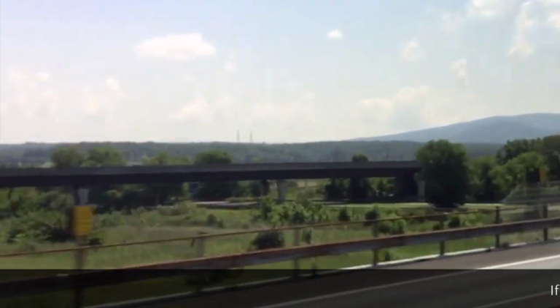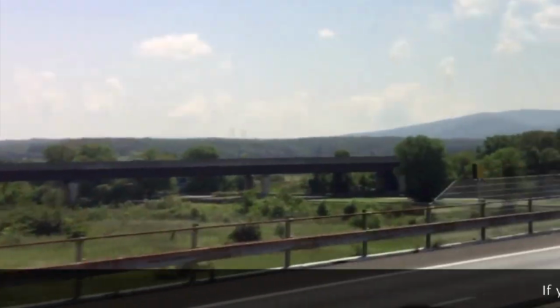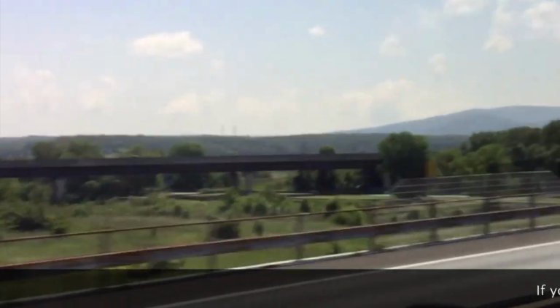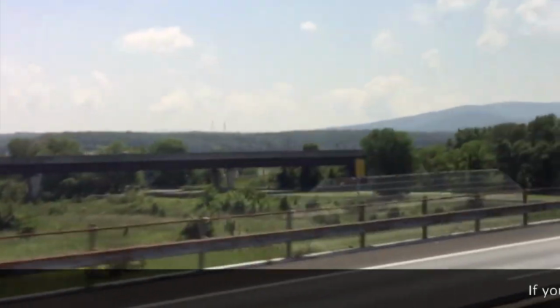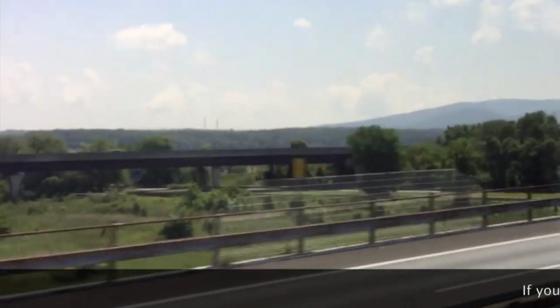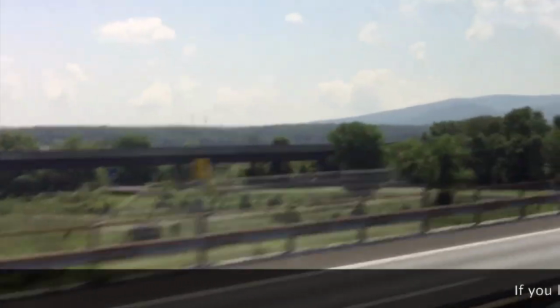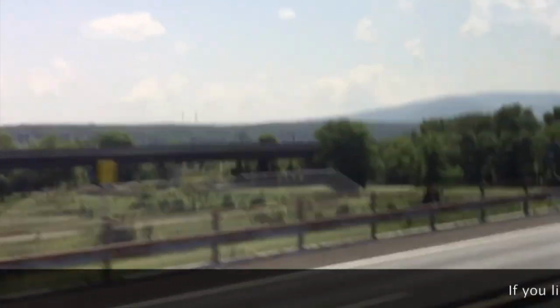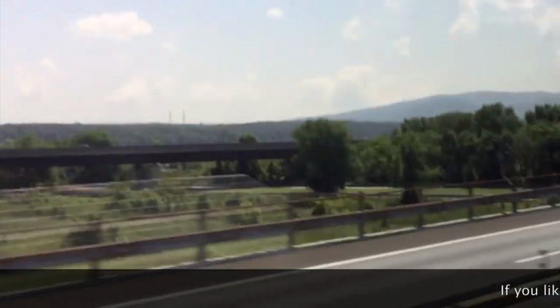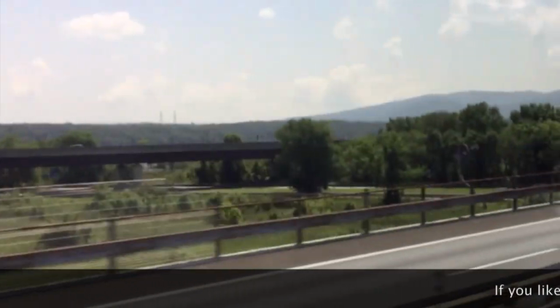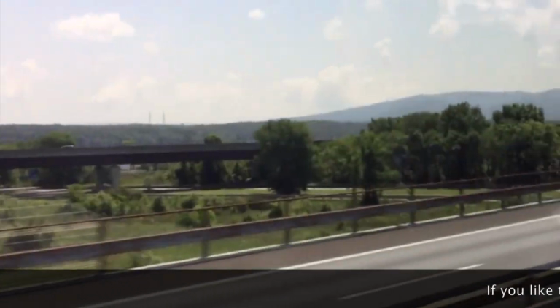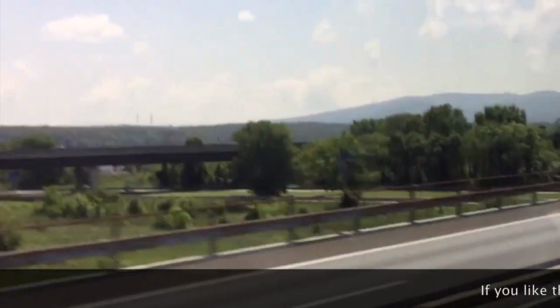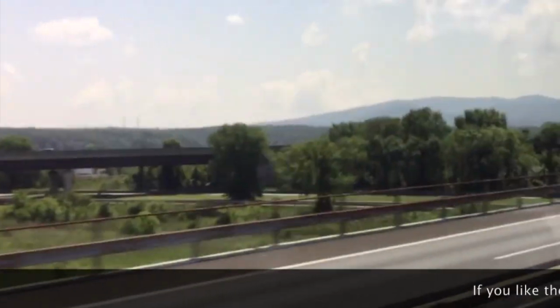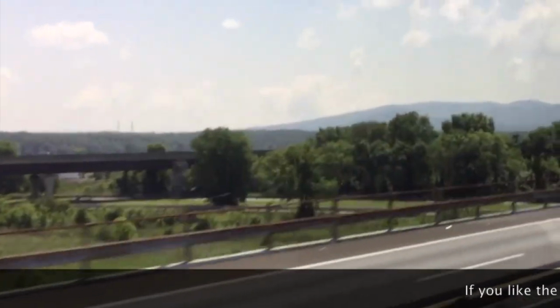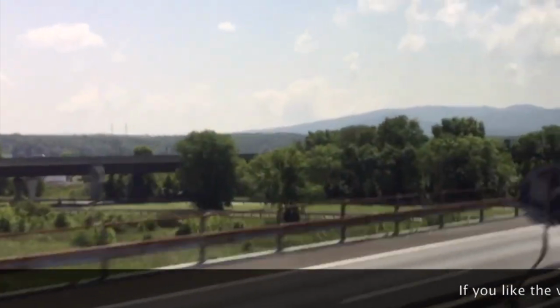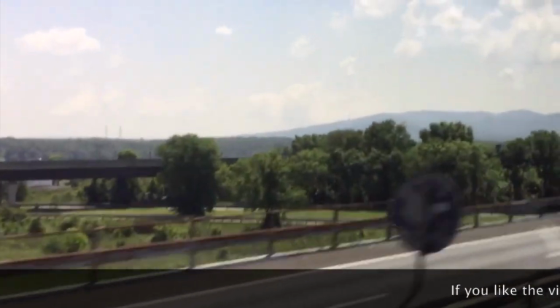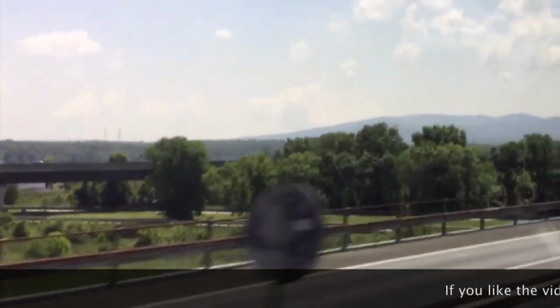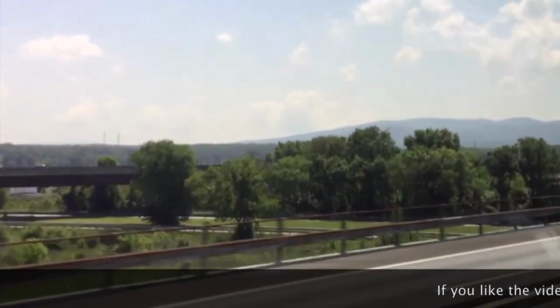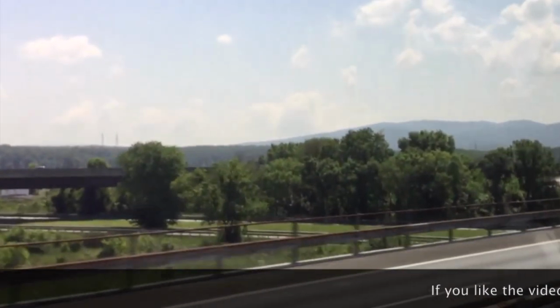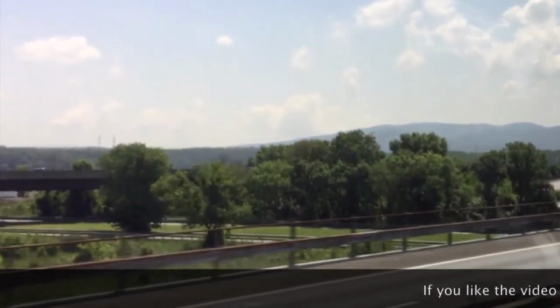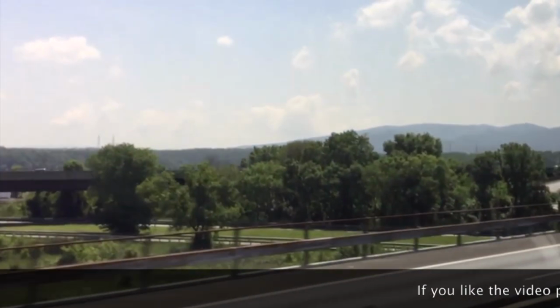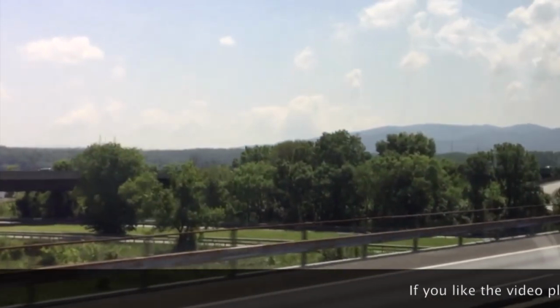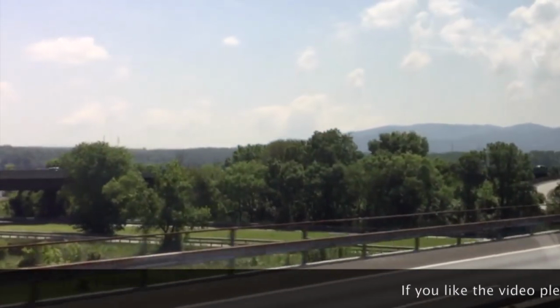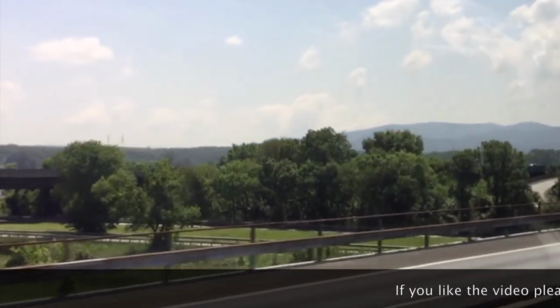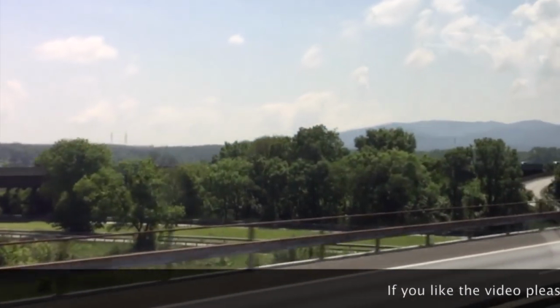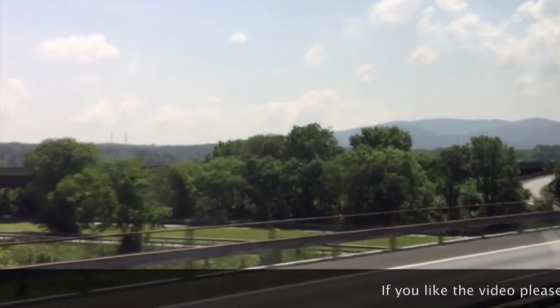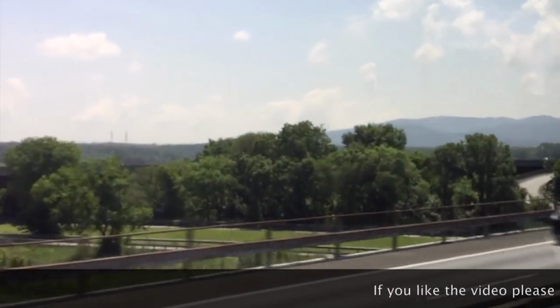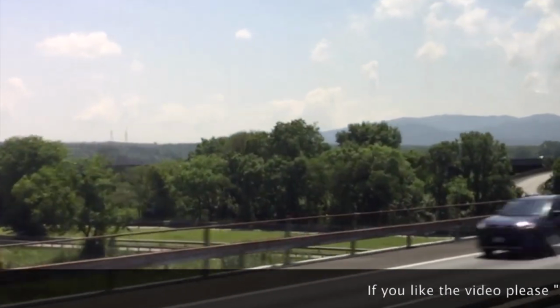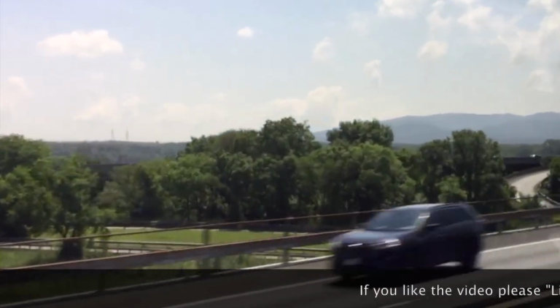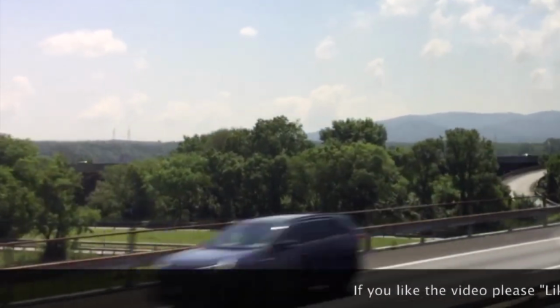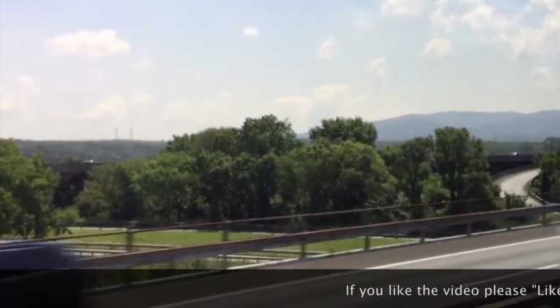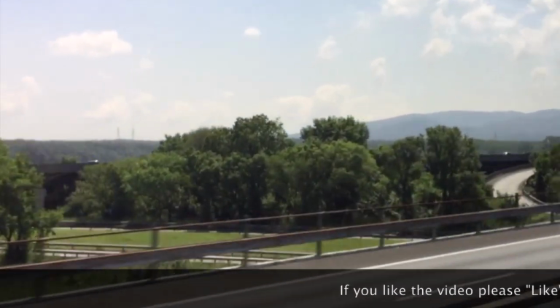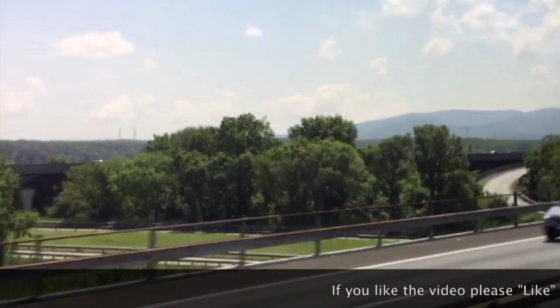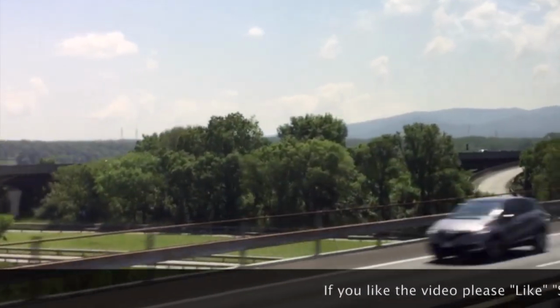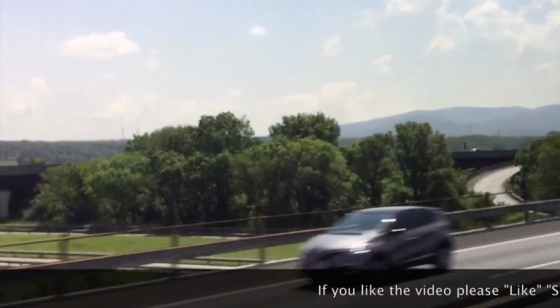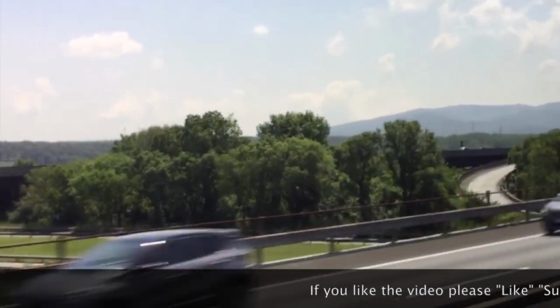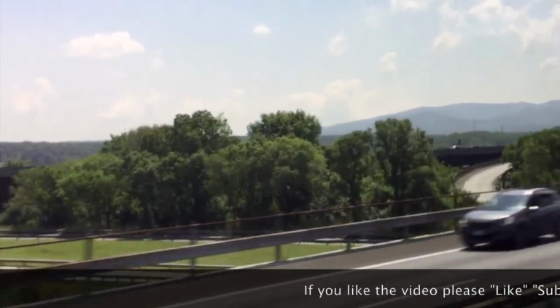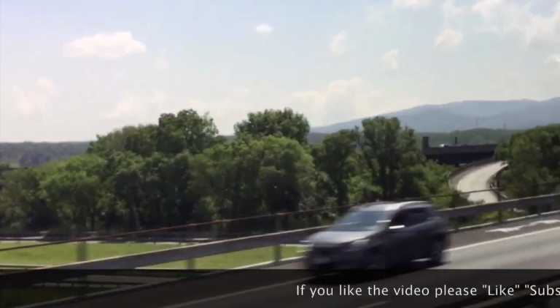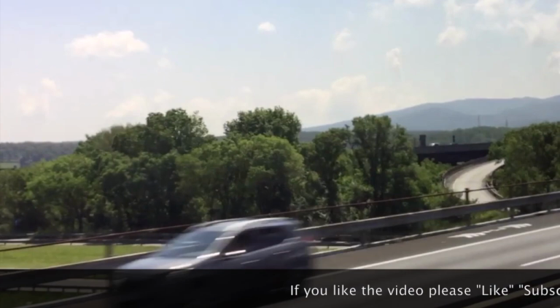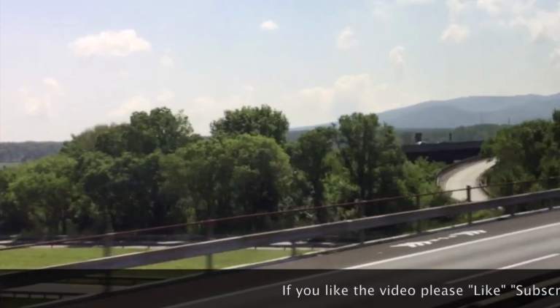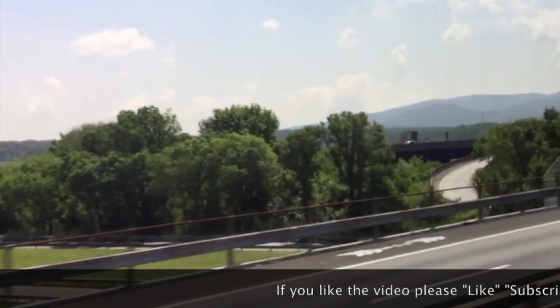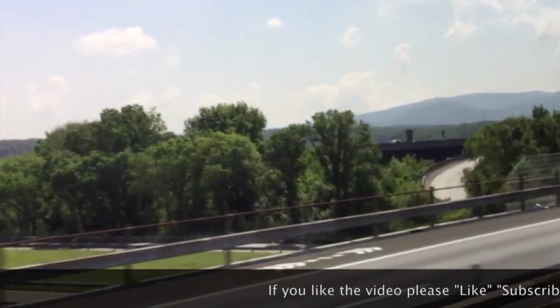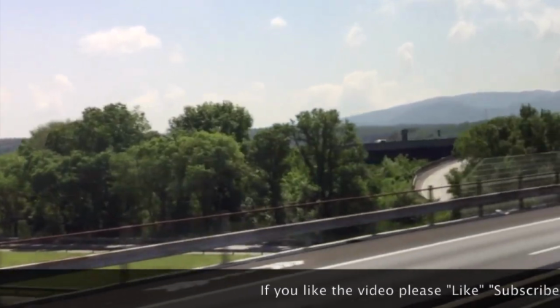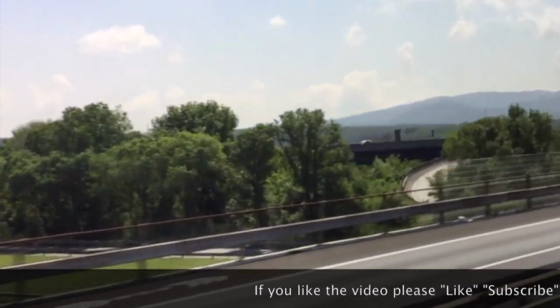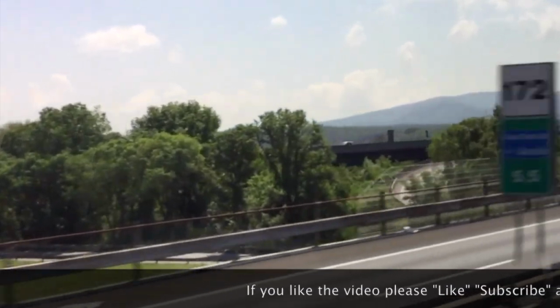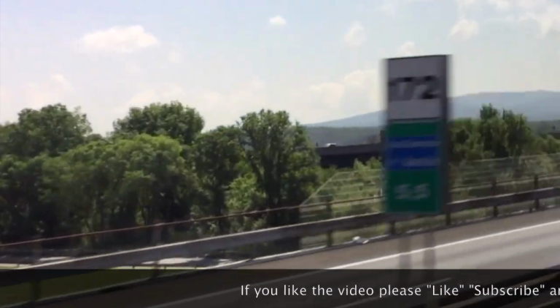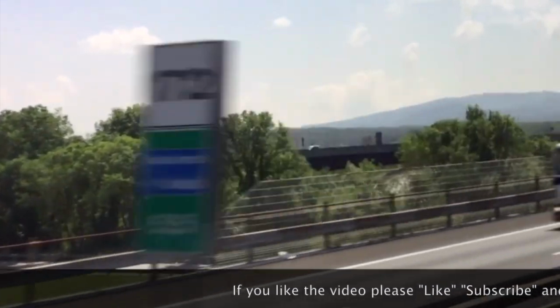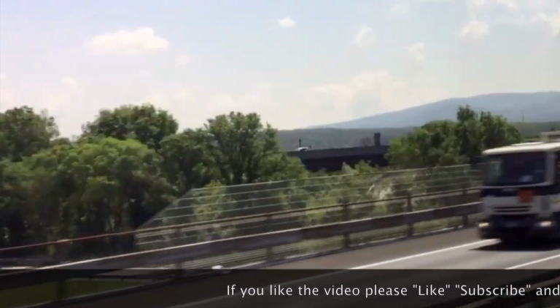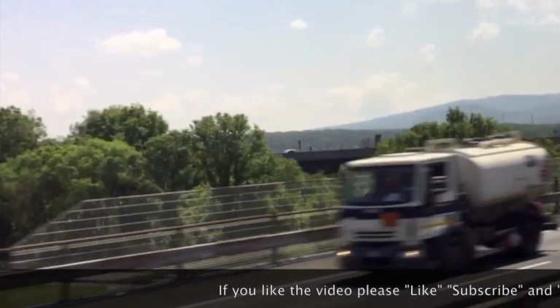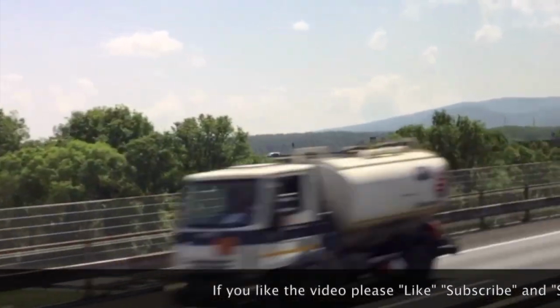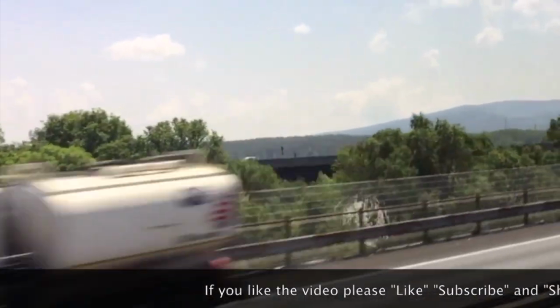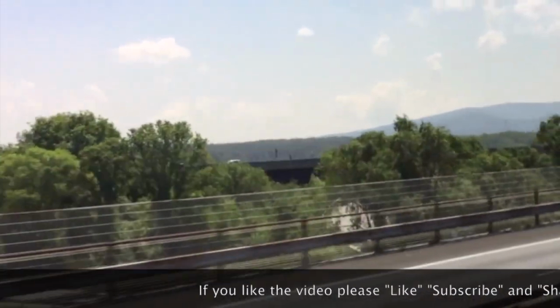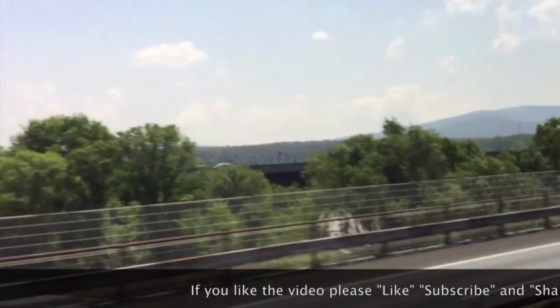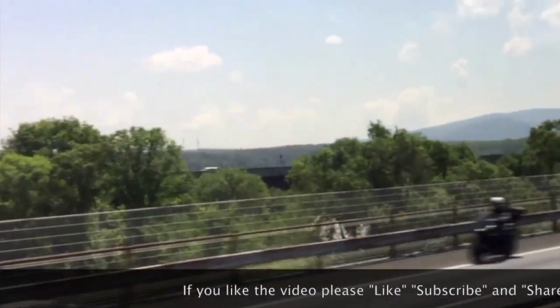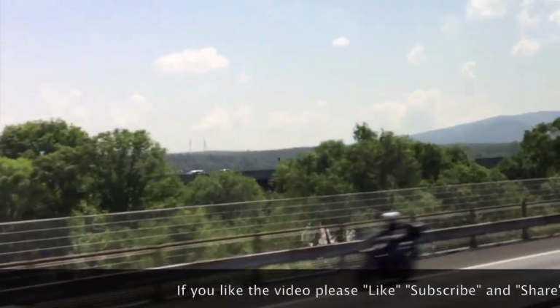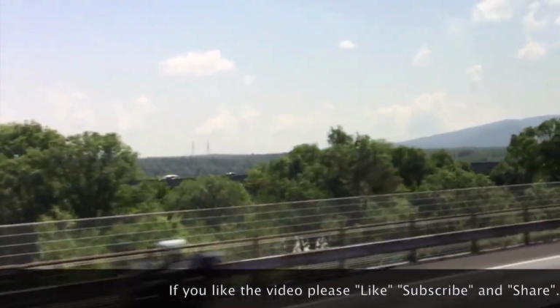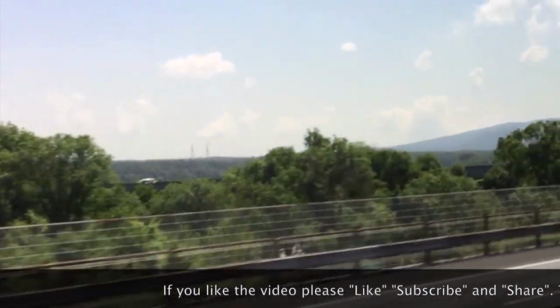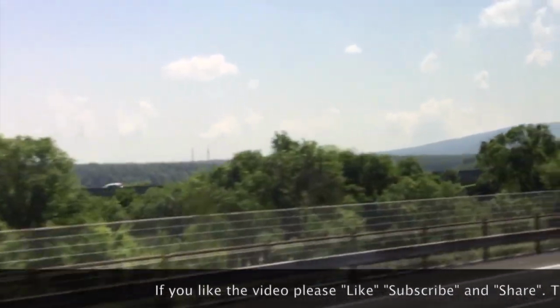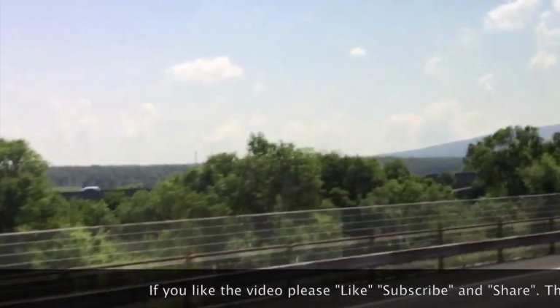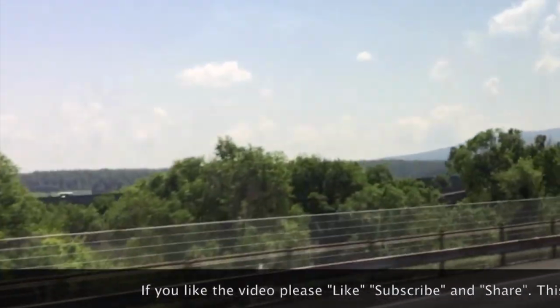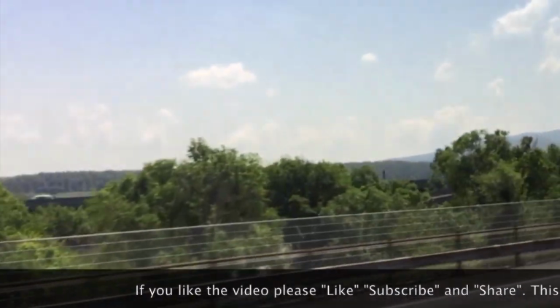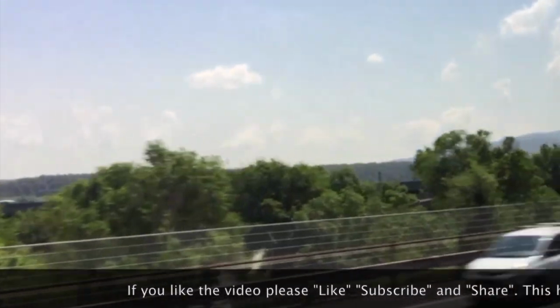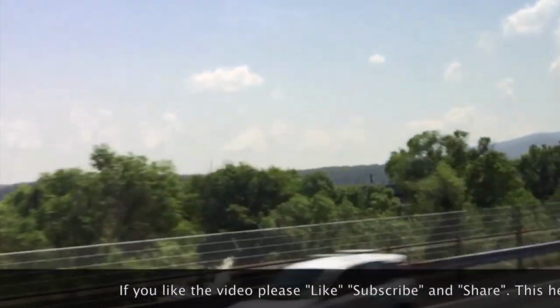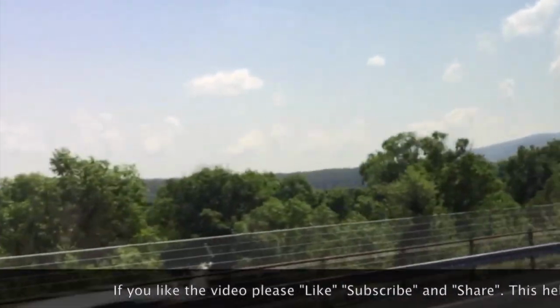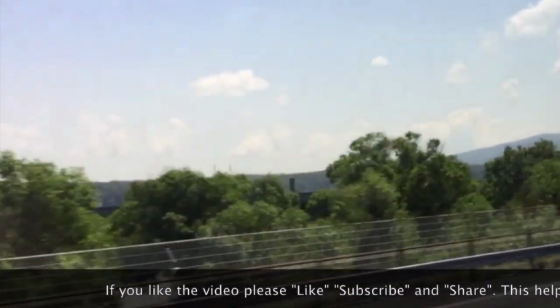So that is our Tuscany to Pisa excursion. It was very tiring but well worth doing.